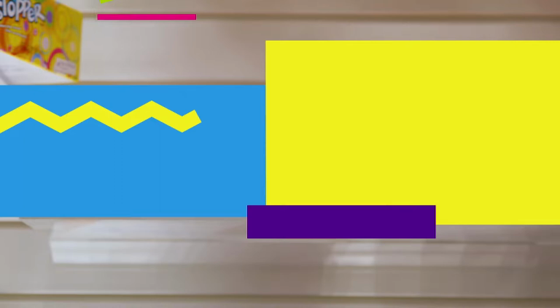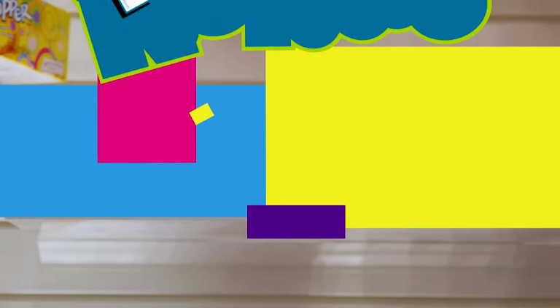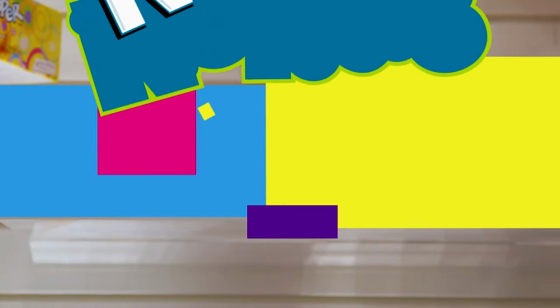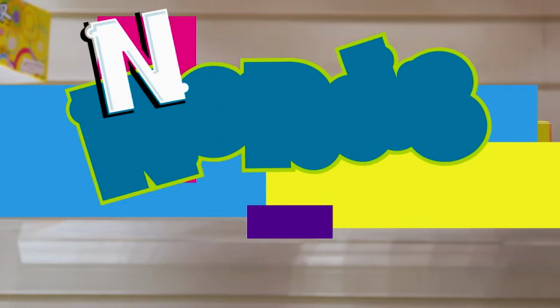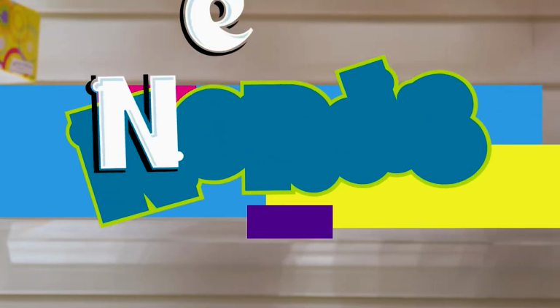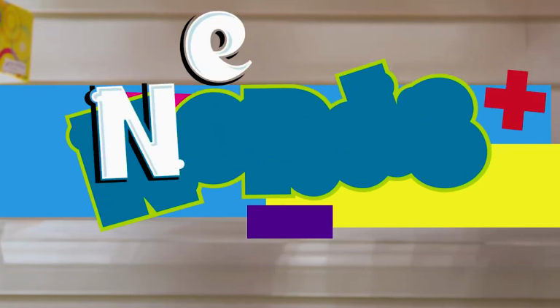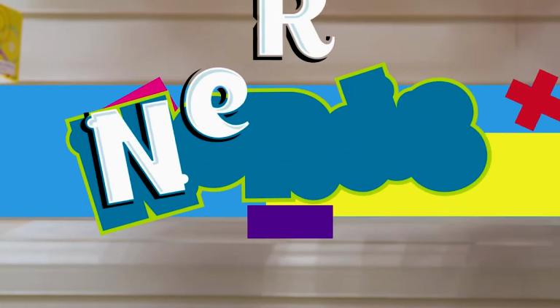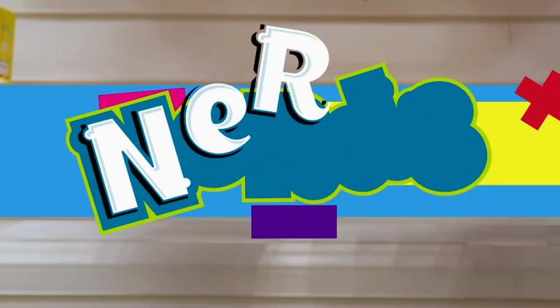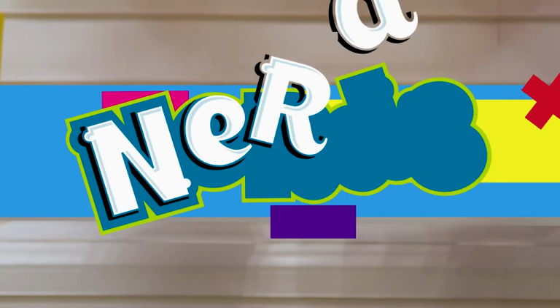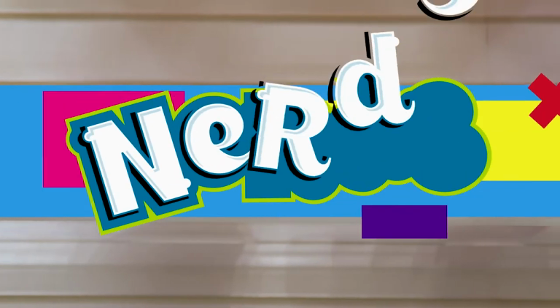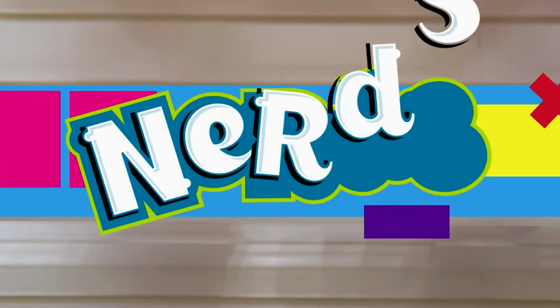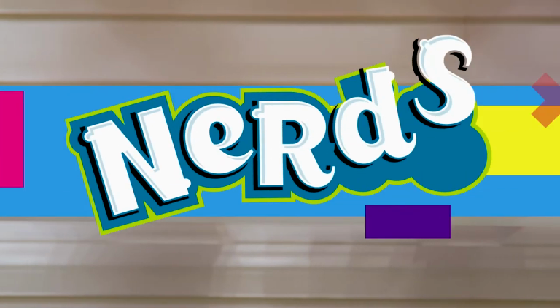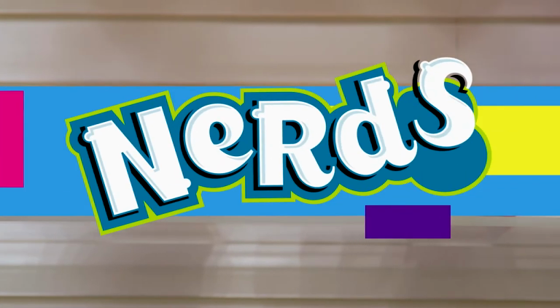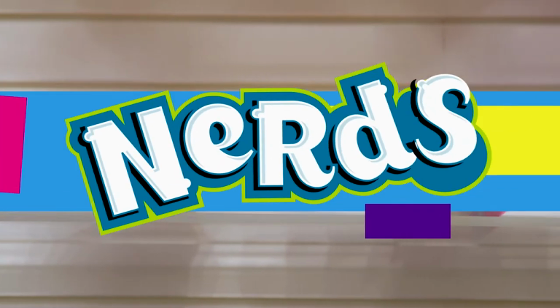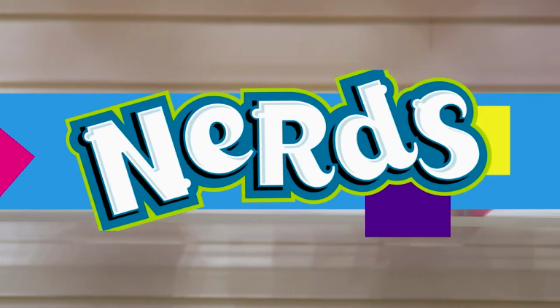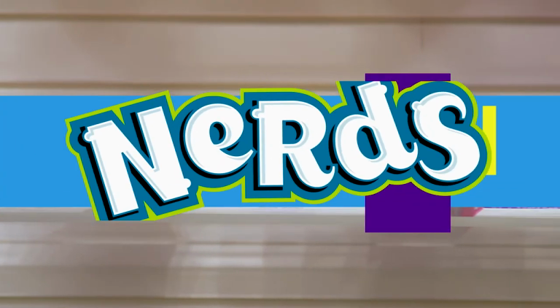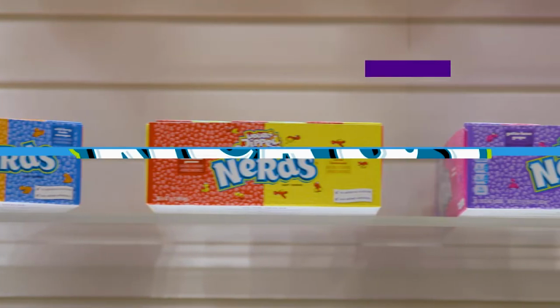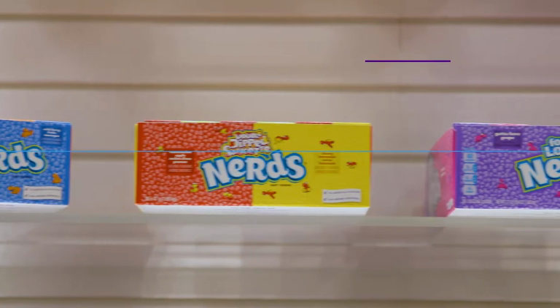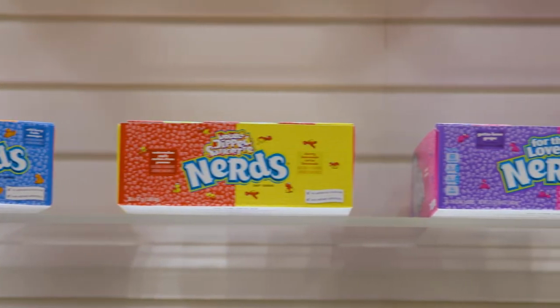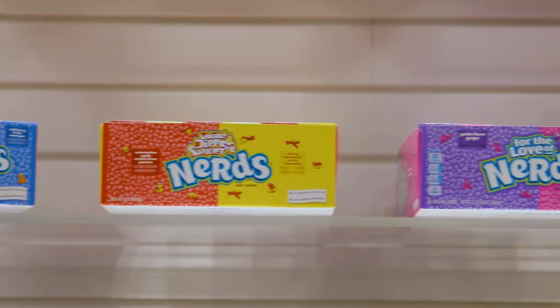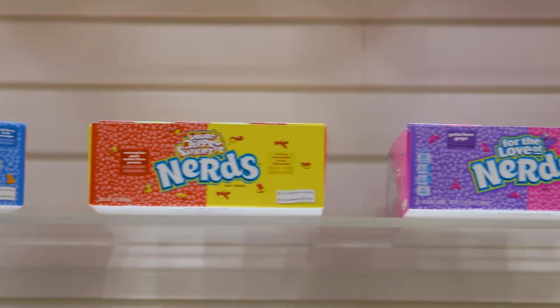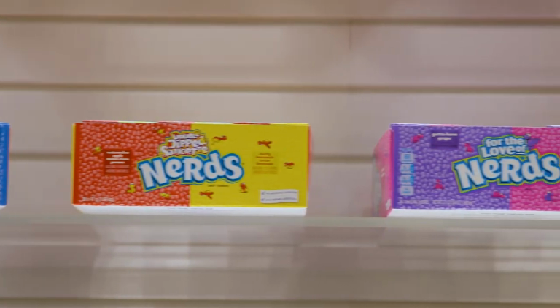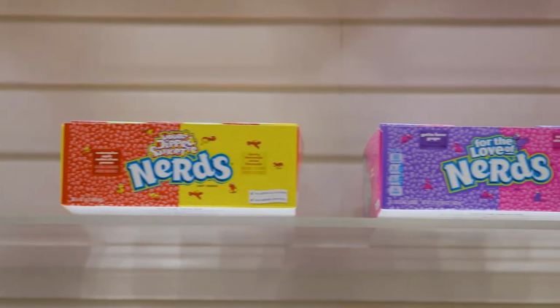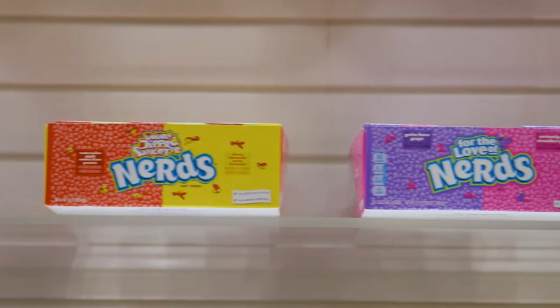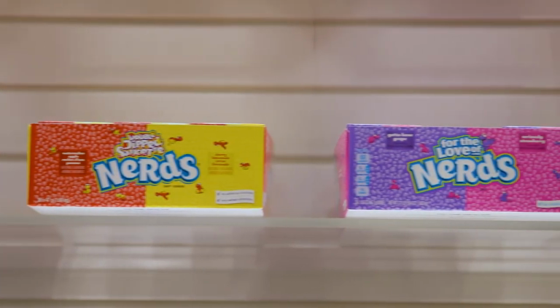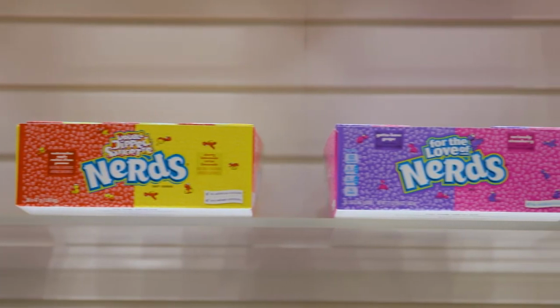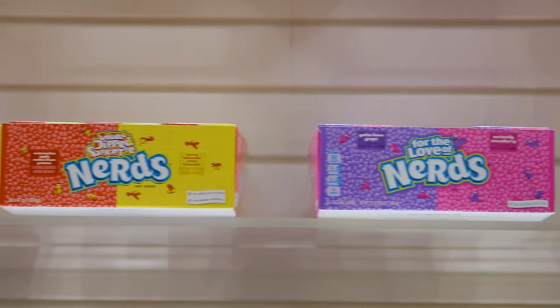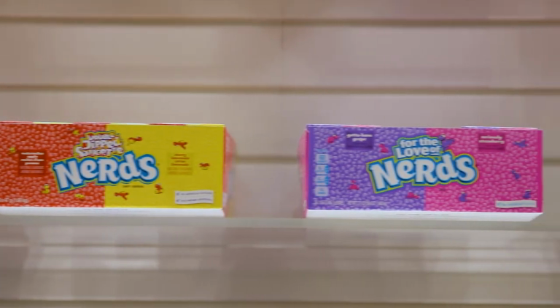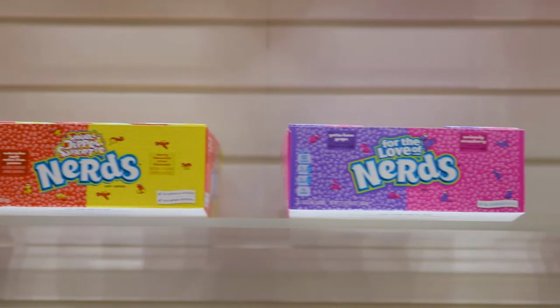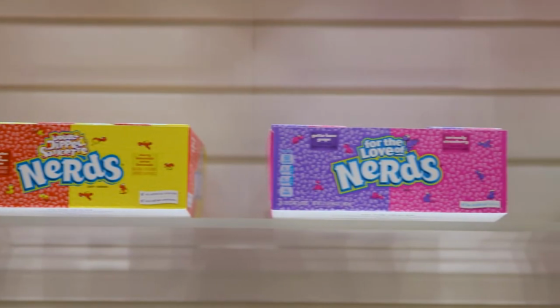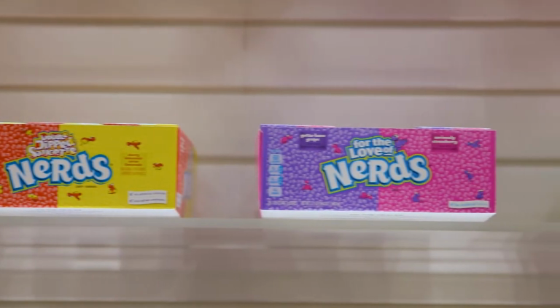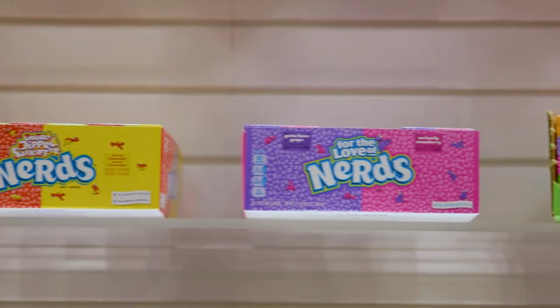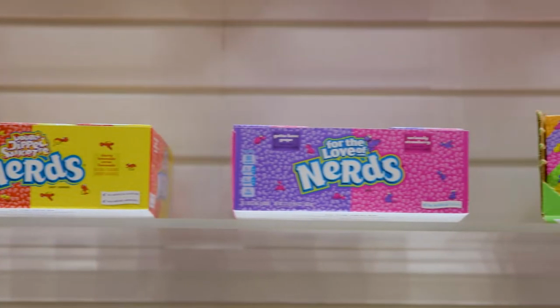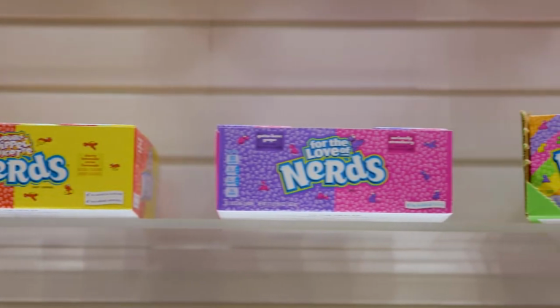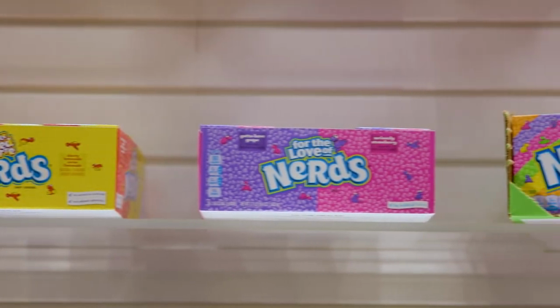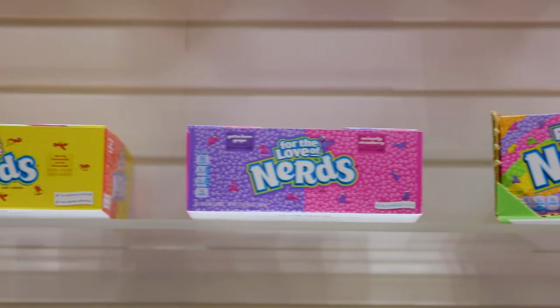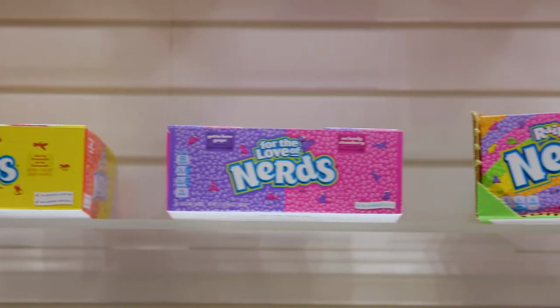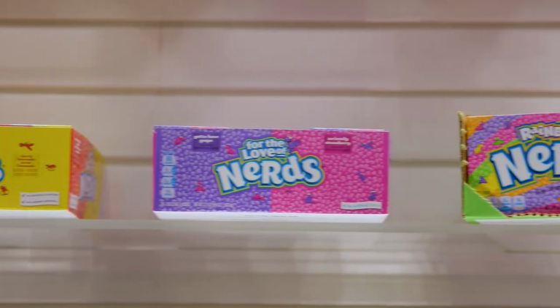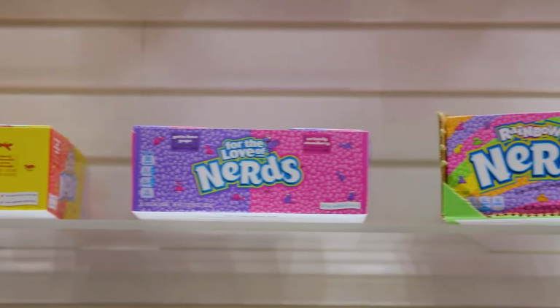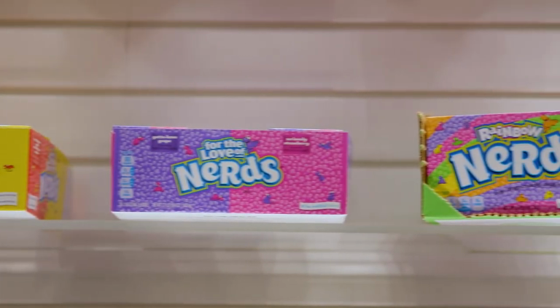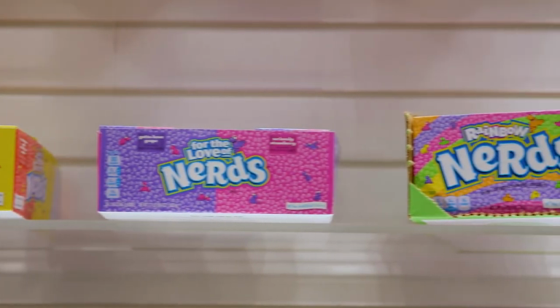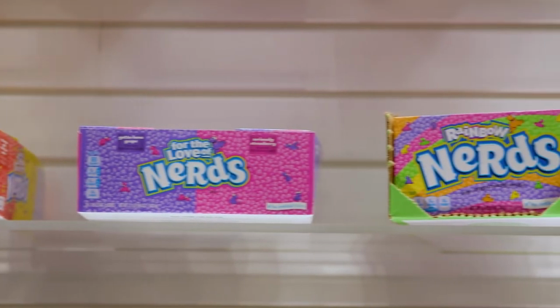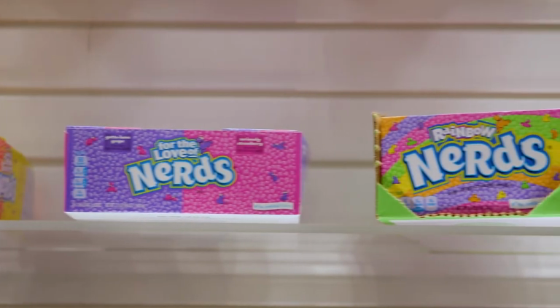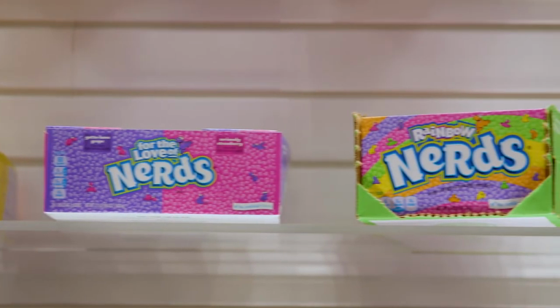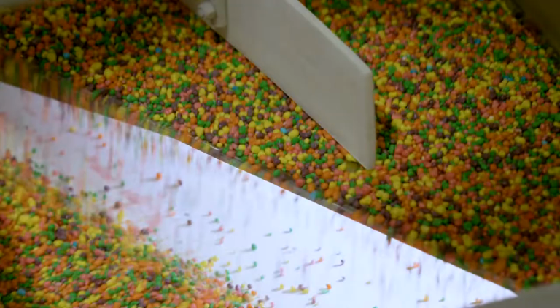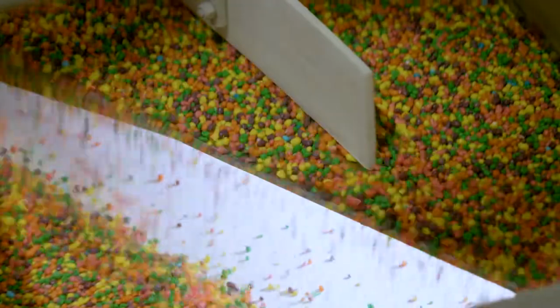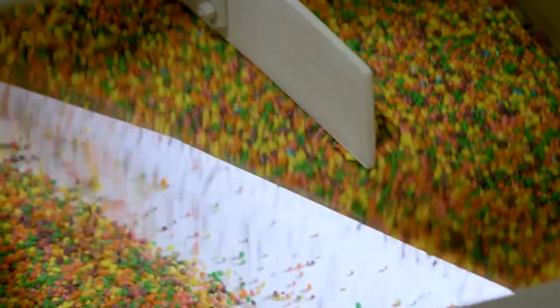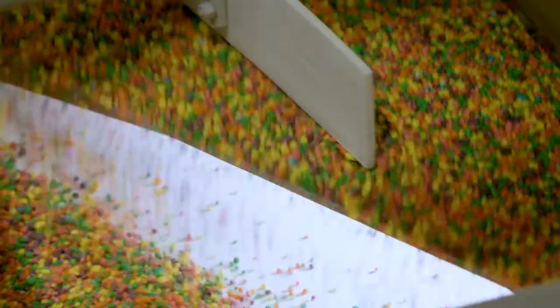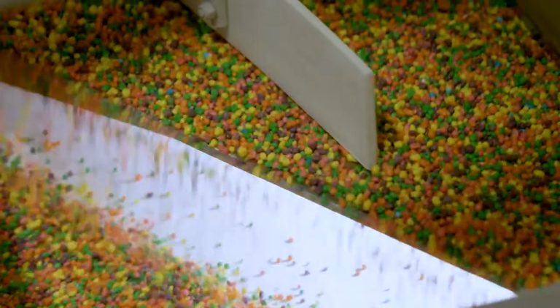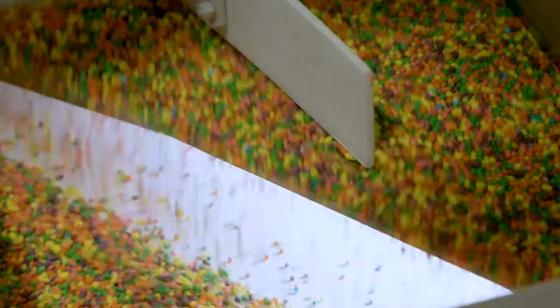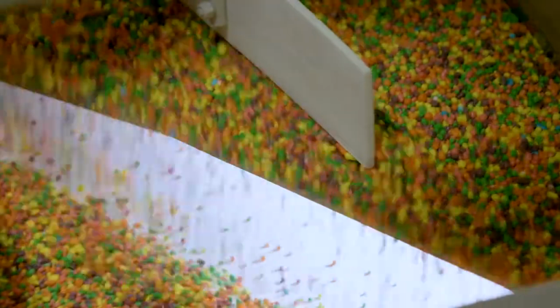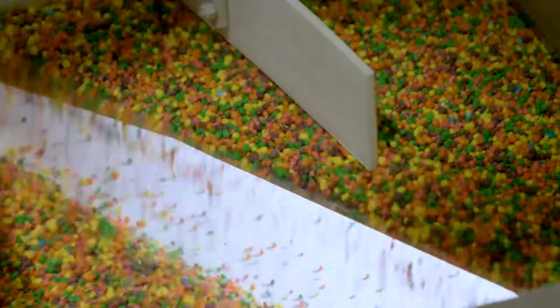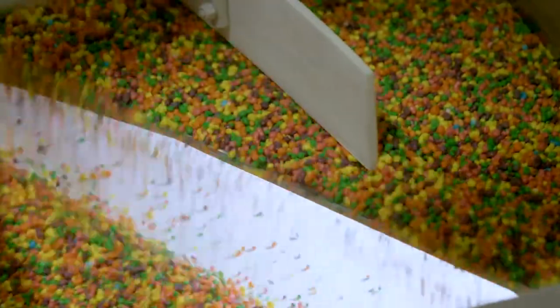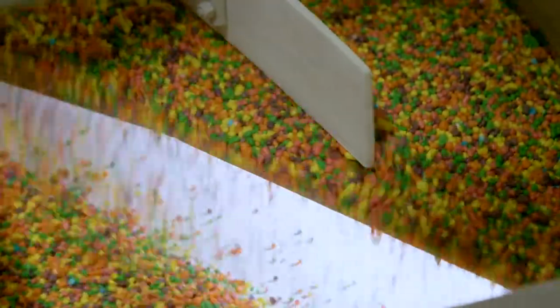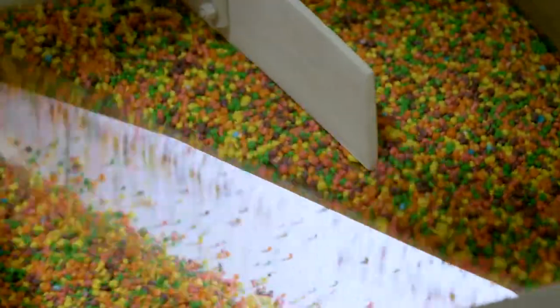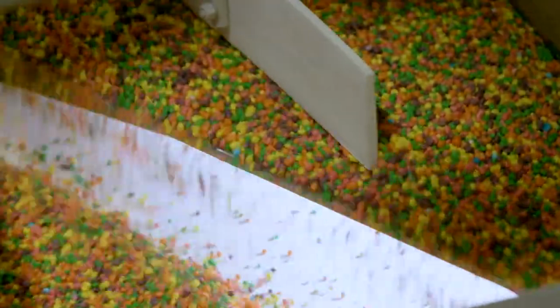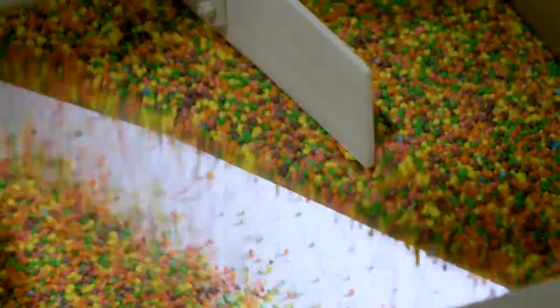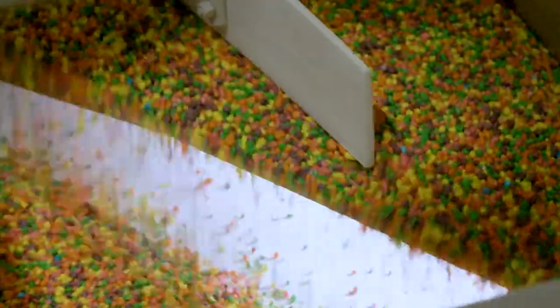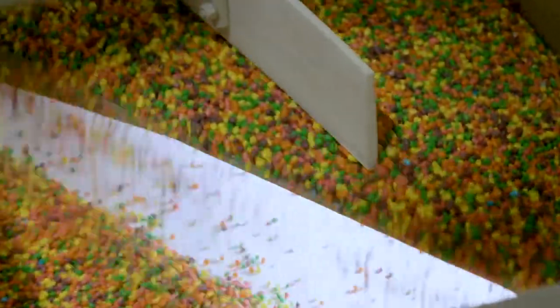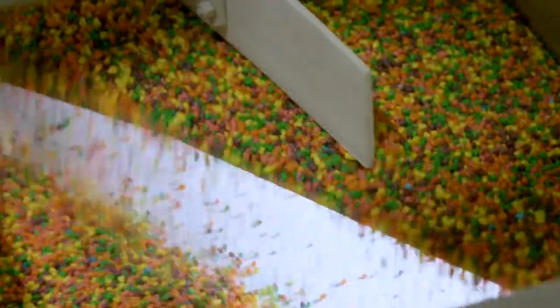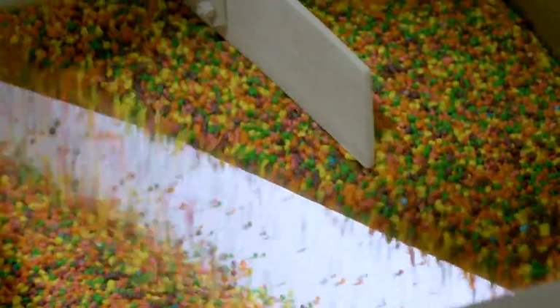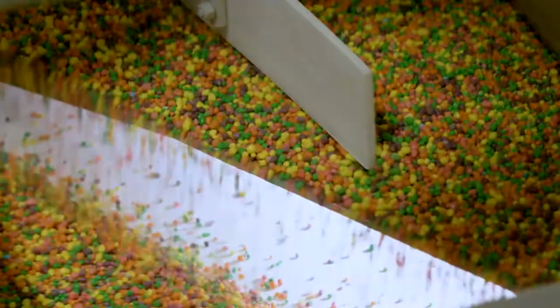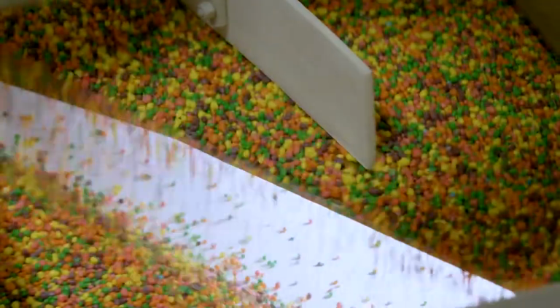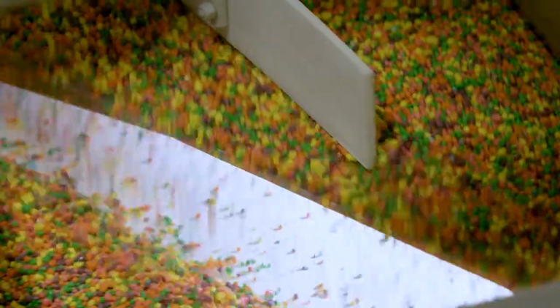Next, let's look at another powerhouse non-chocolate brand, Nerds. And just how are beloved Nerds born?